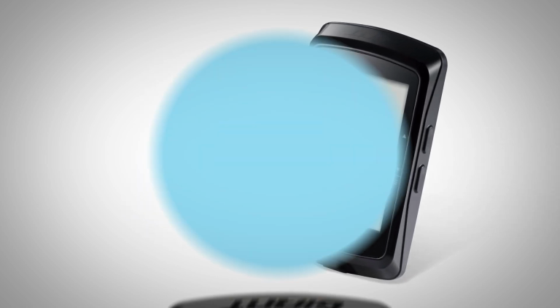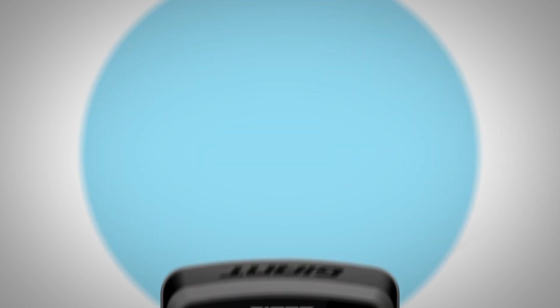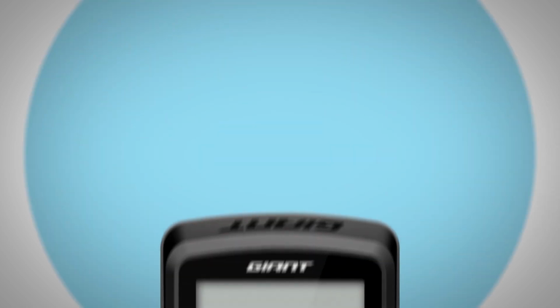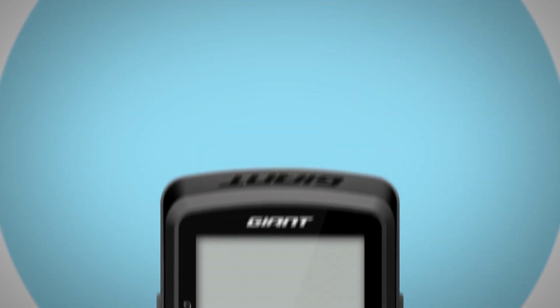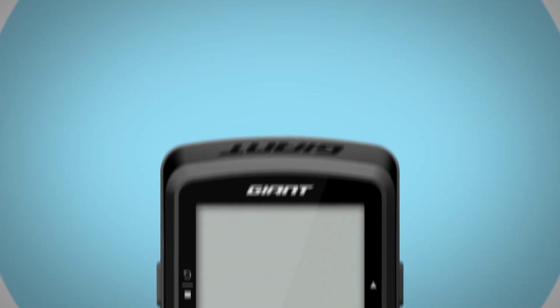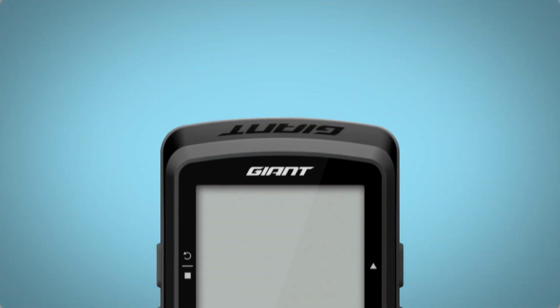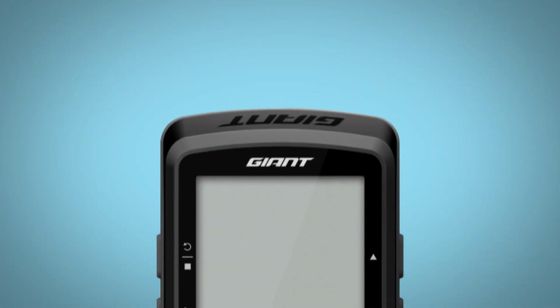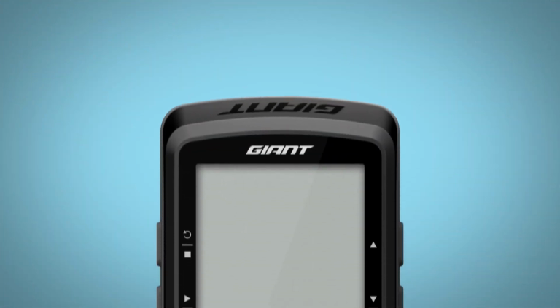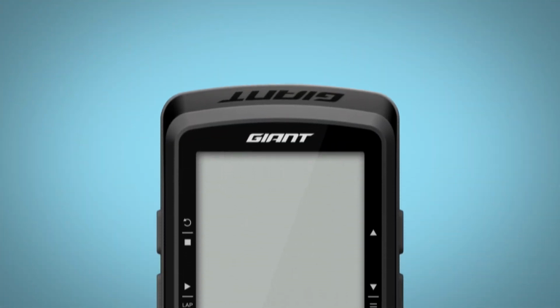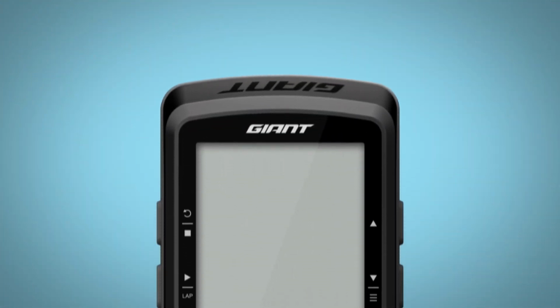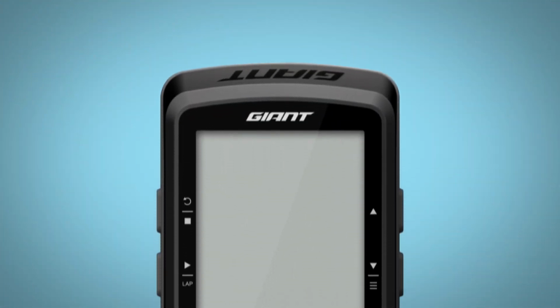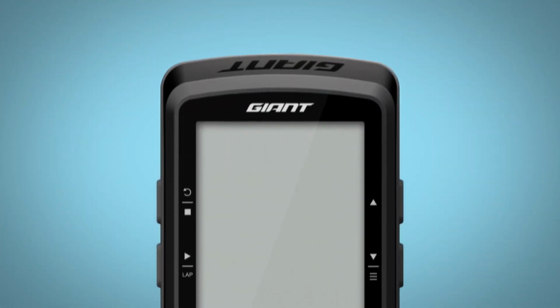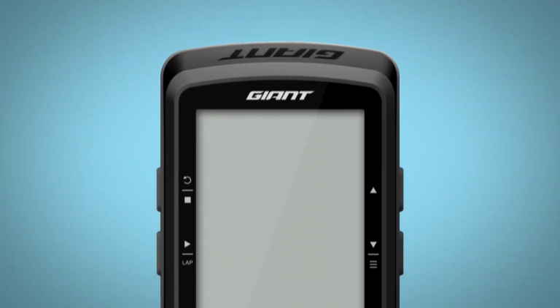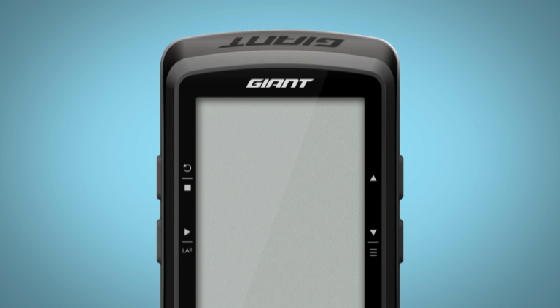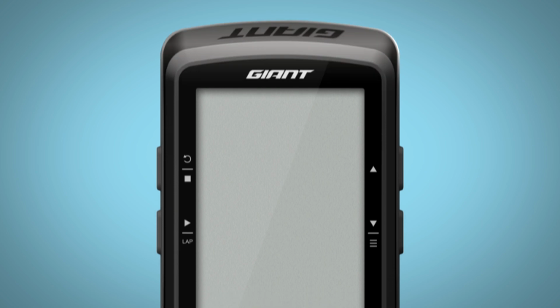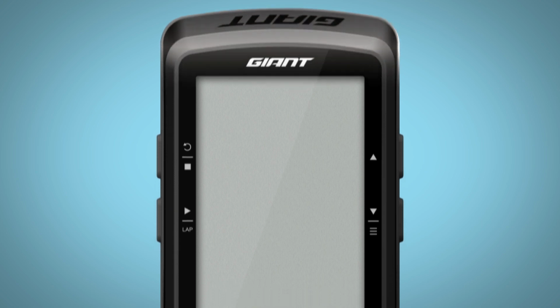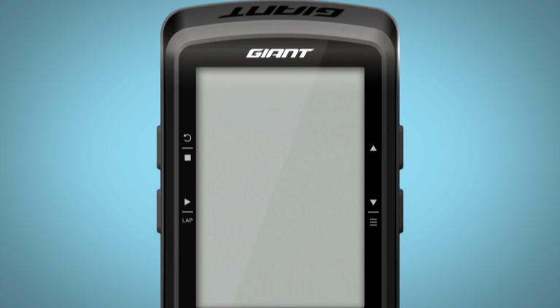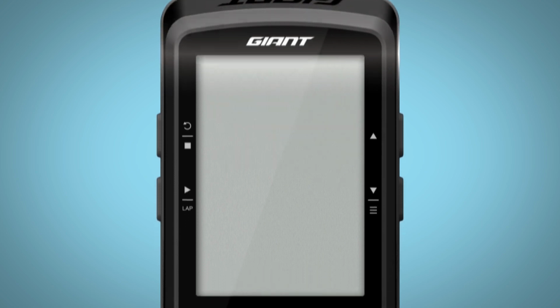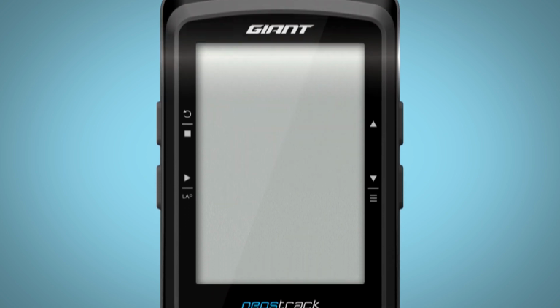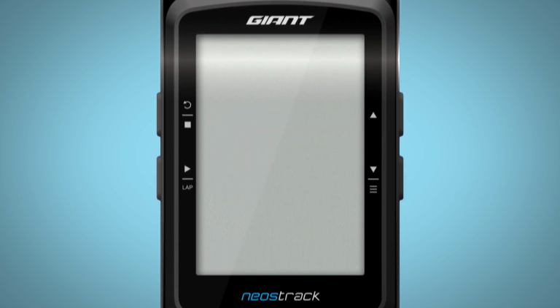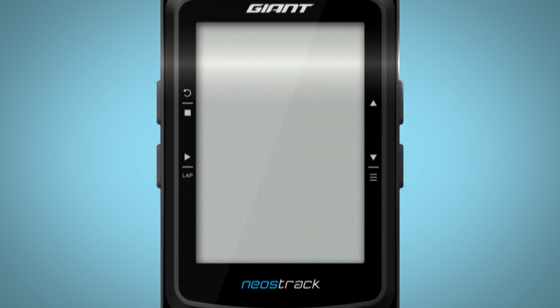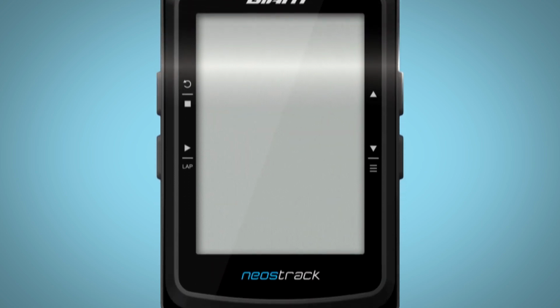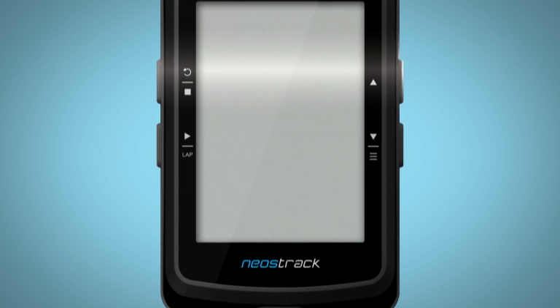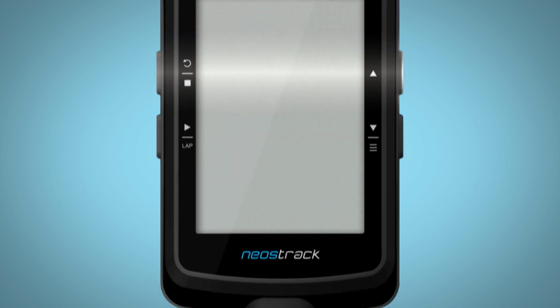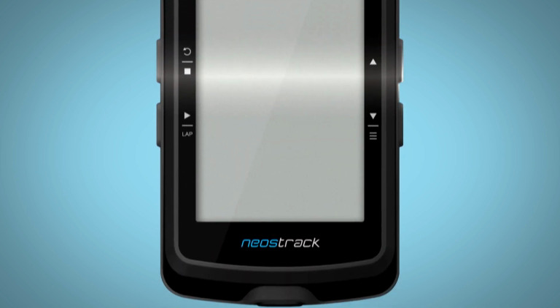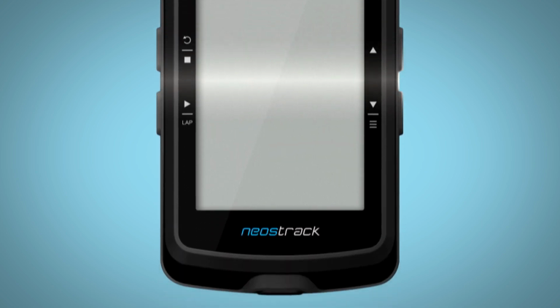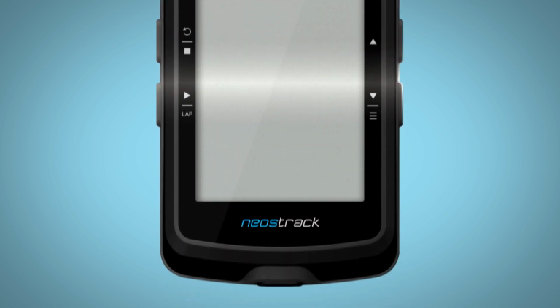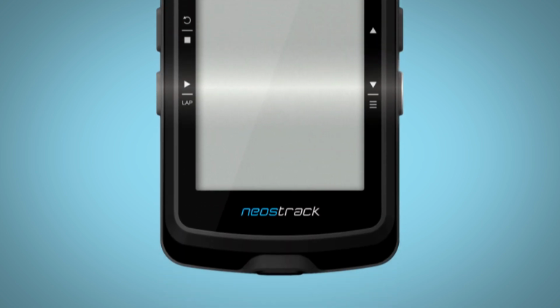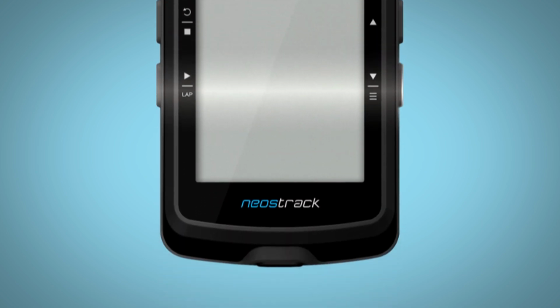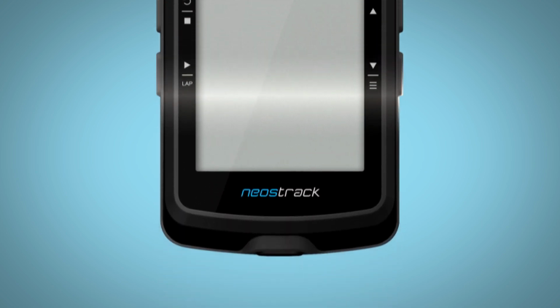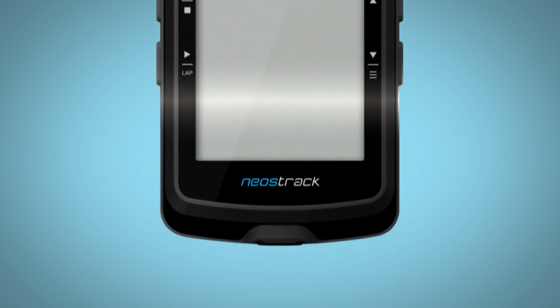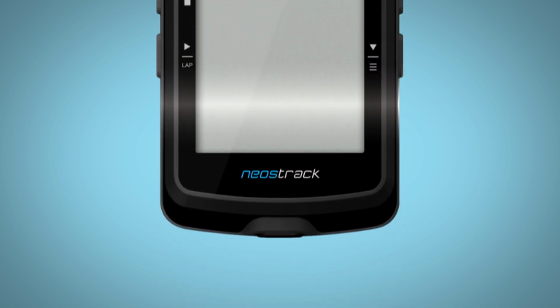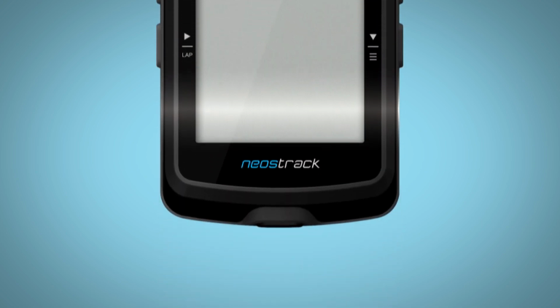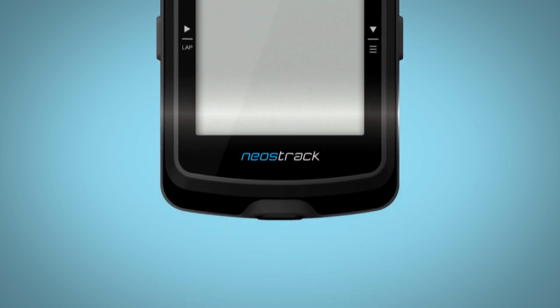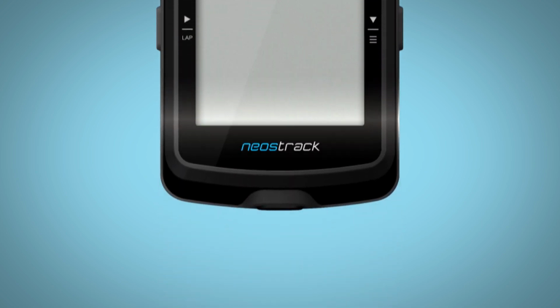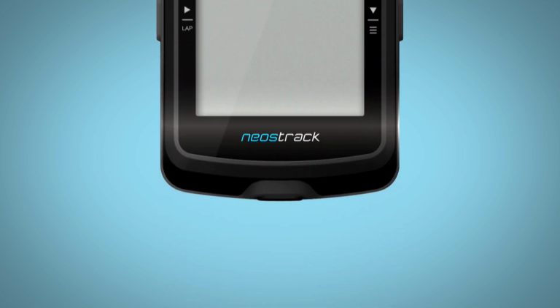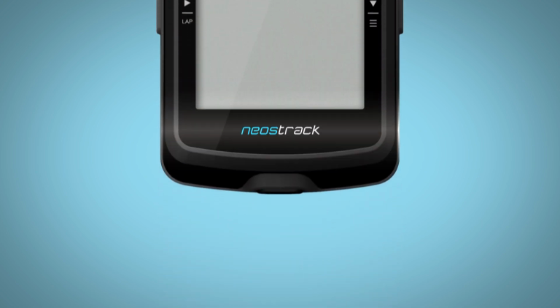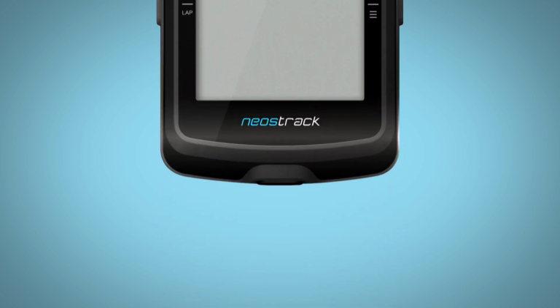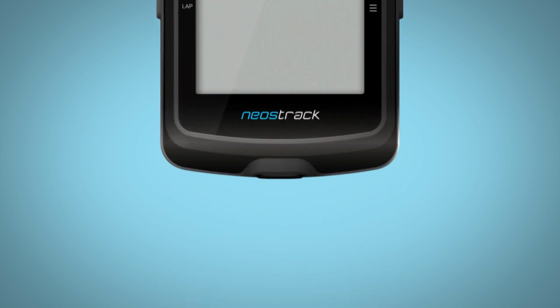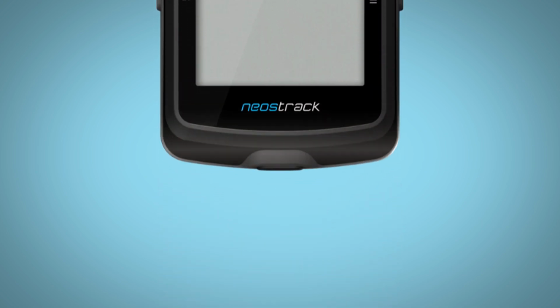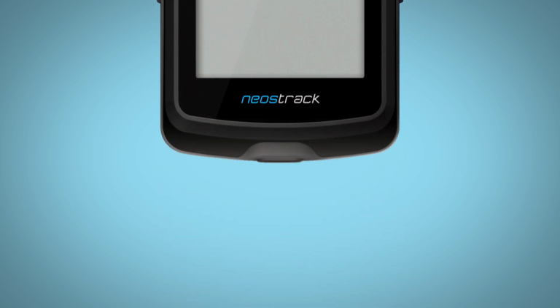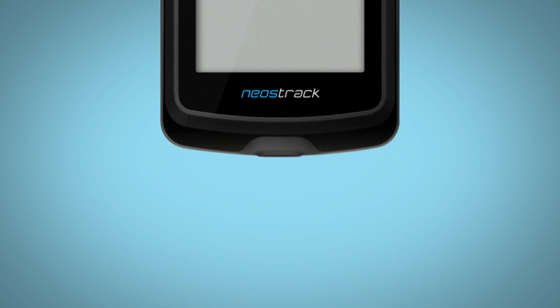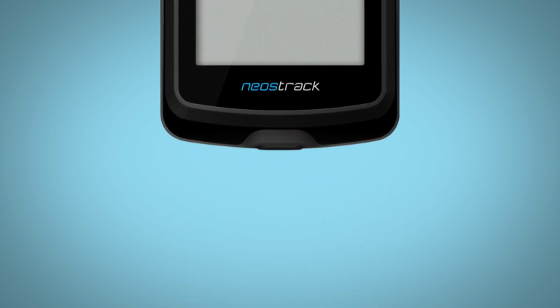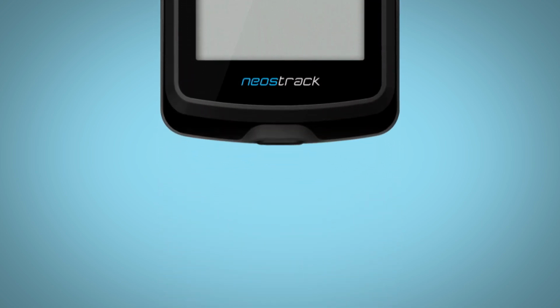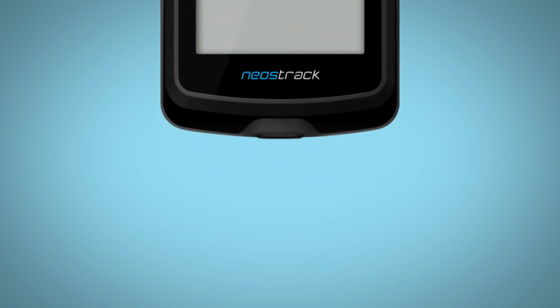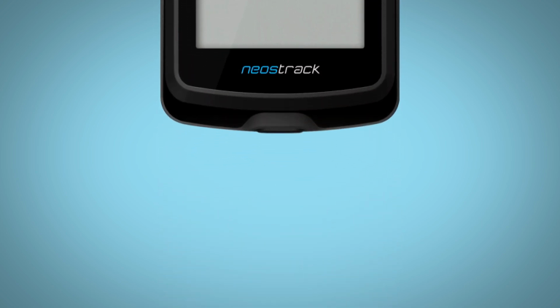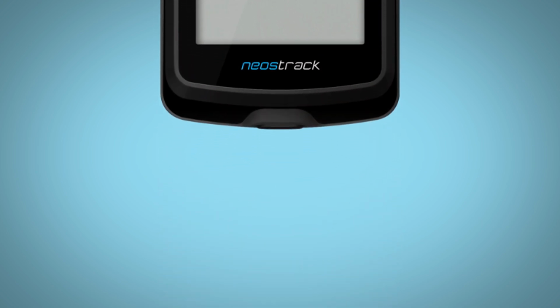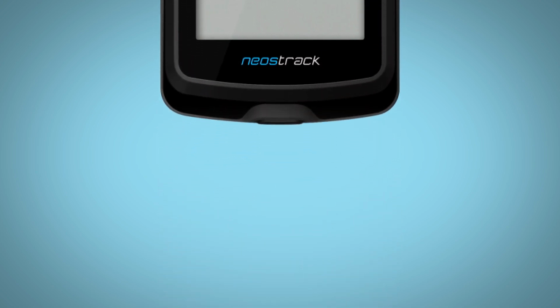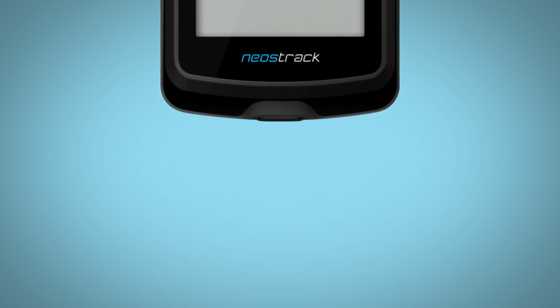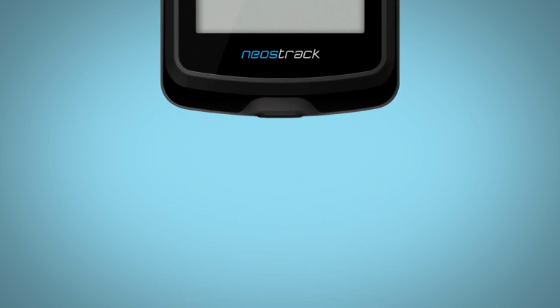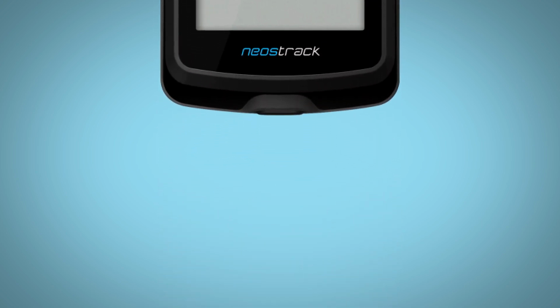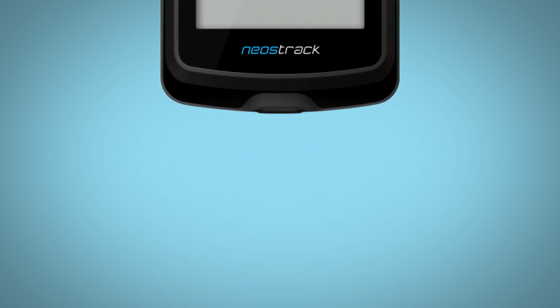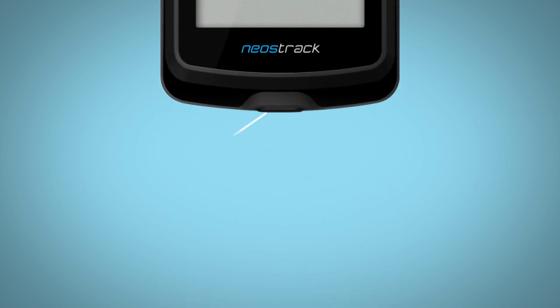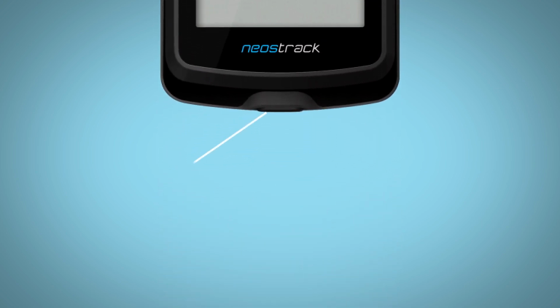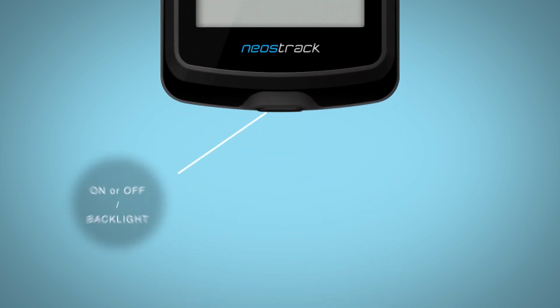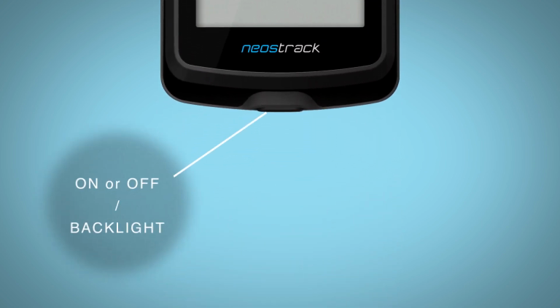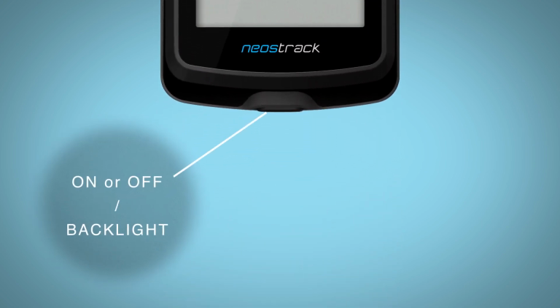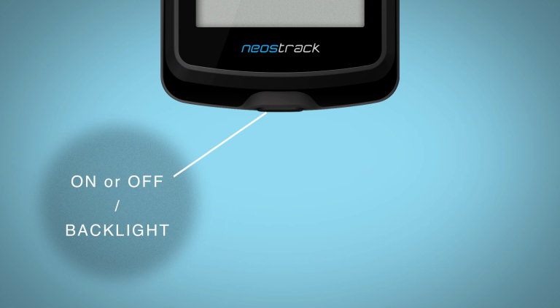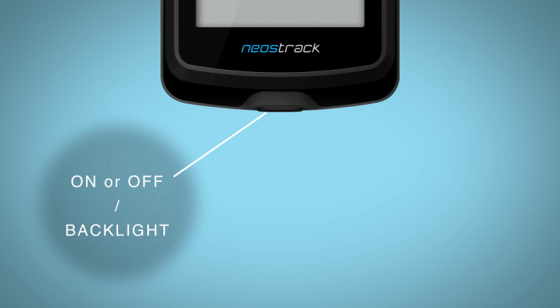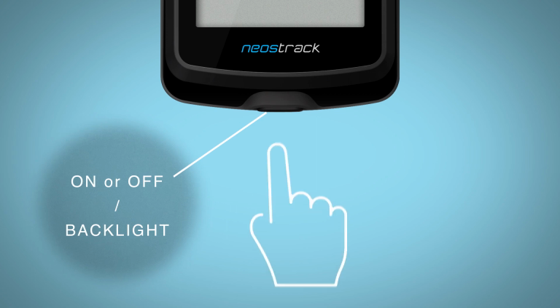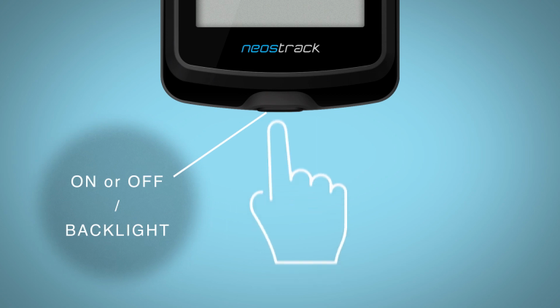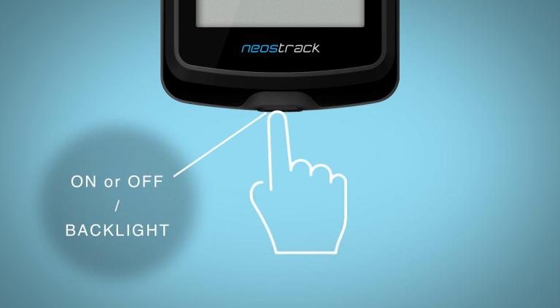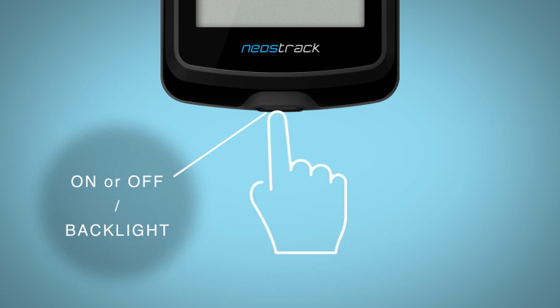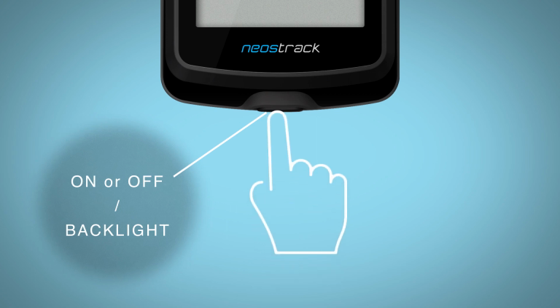Once your Neostrac is fully charged, turn it on by pressing the power button at the base of your Neostrac for a few seconds.